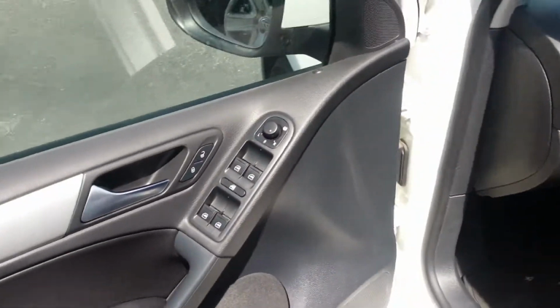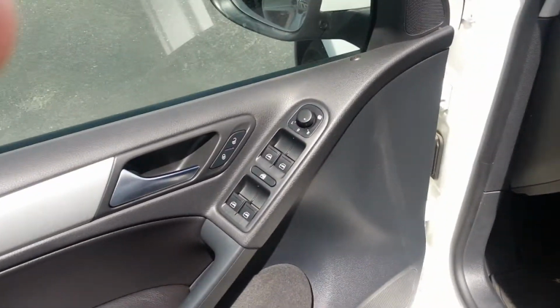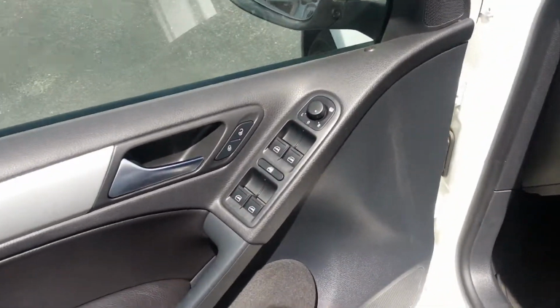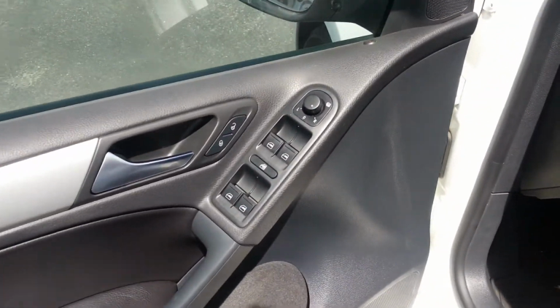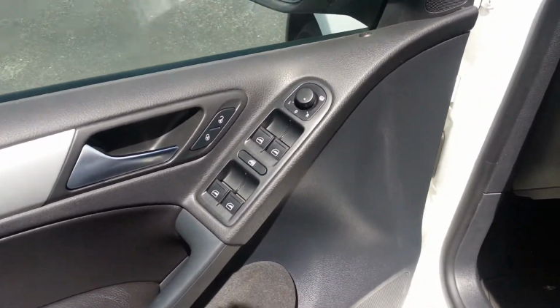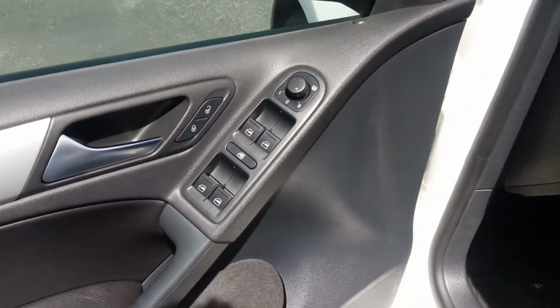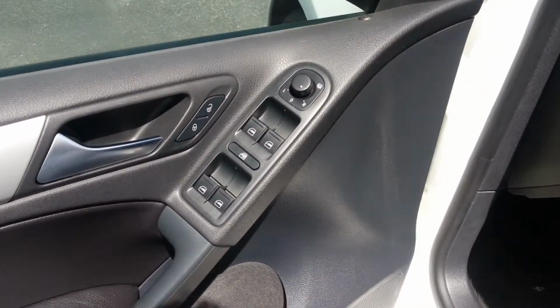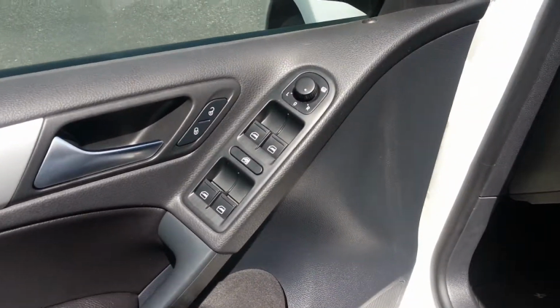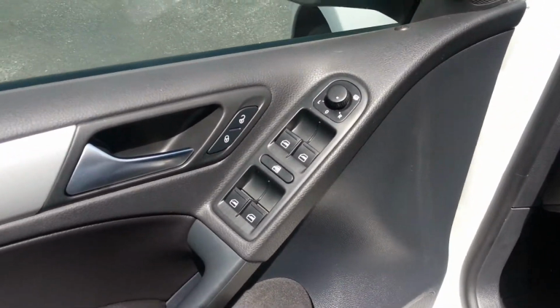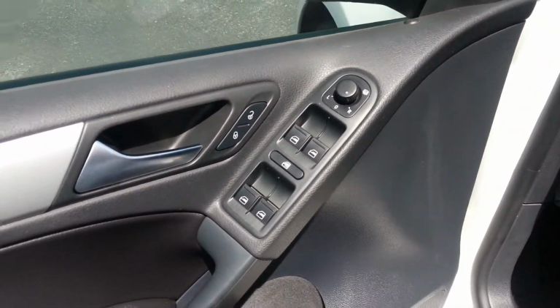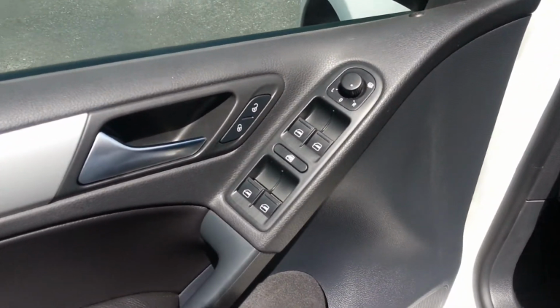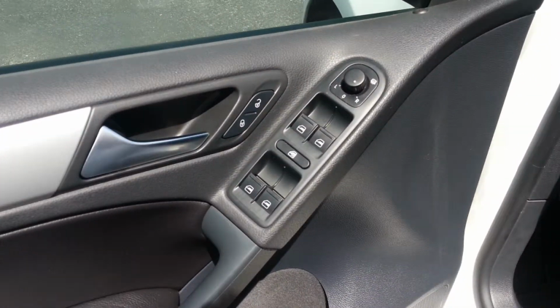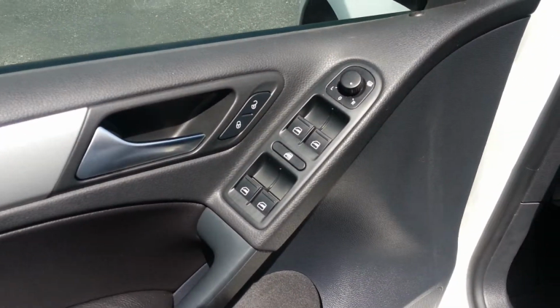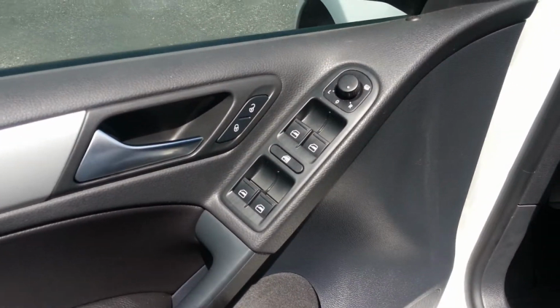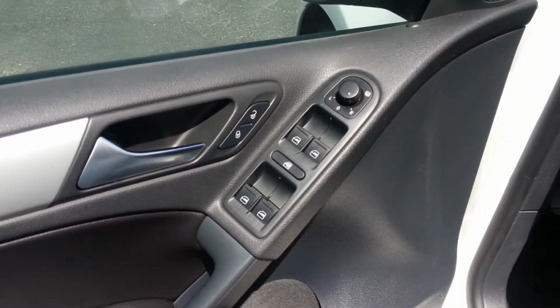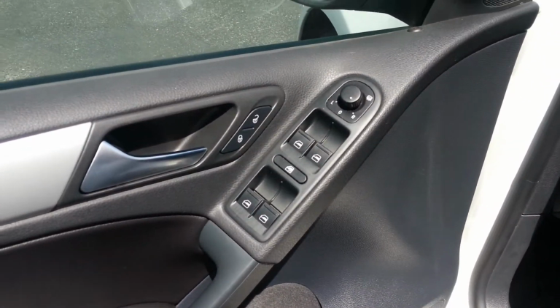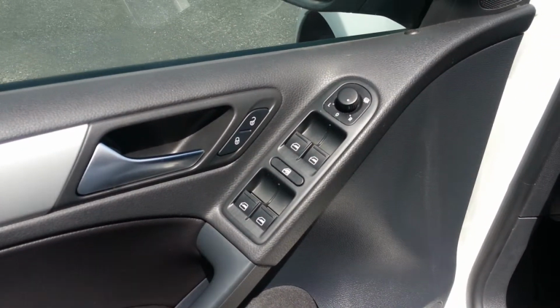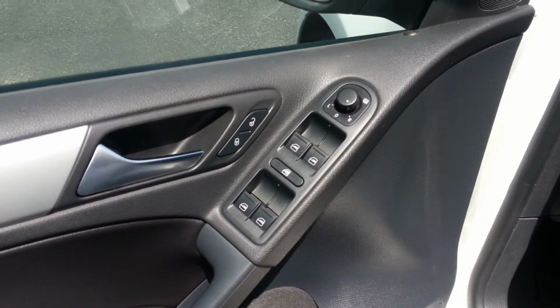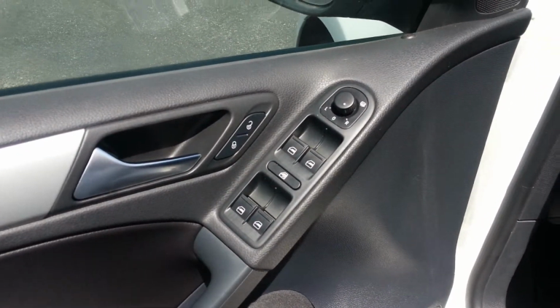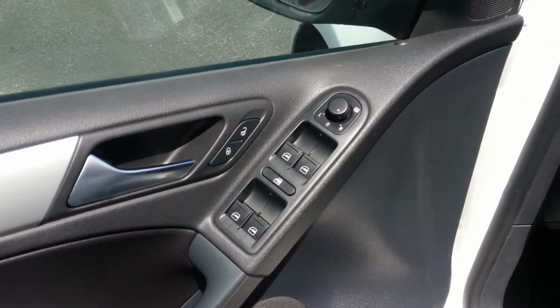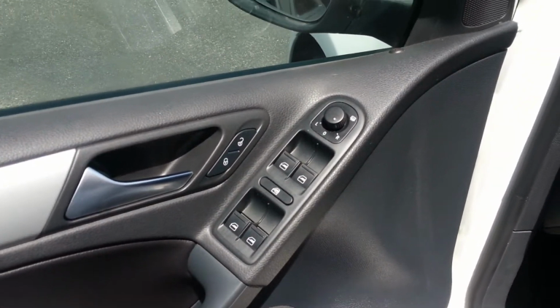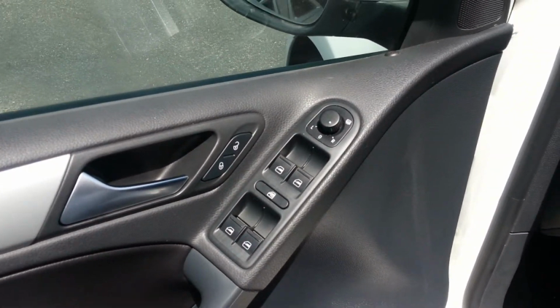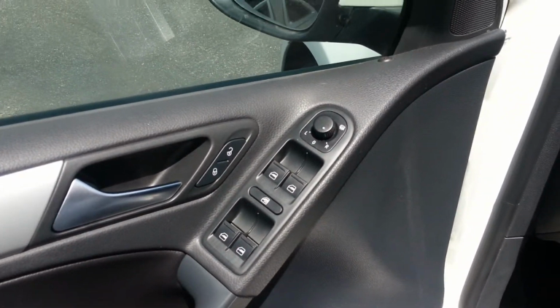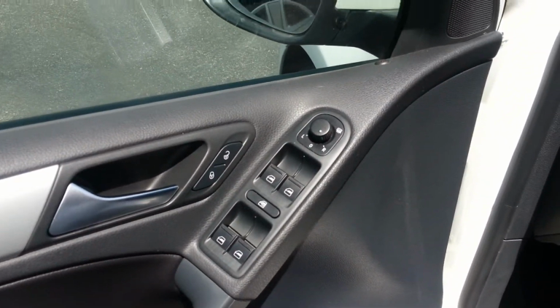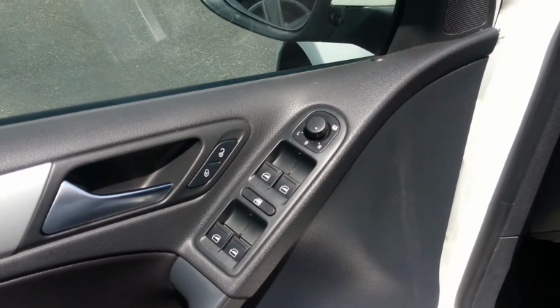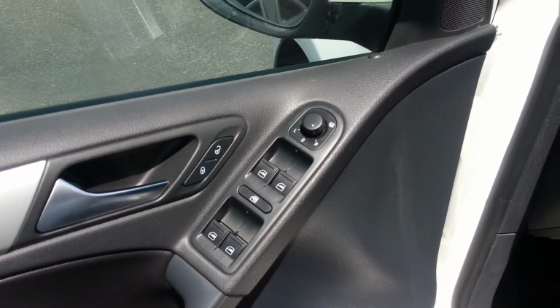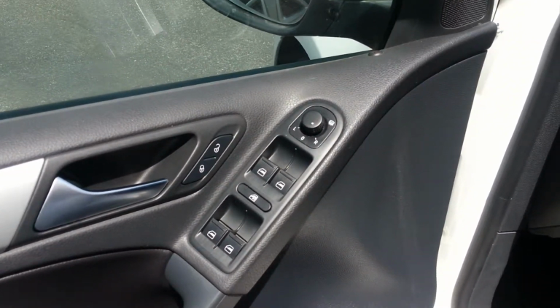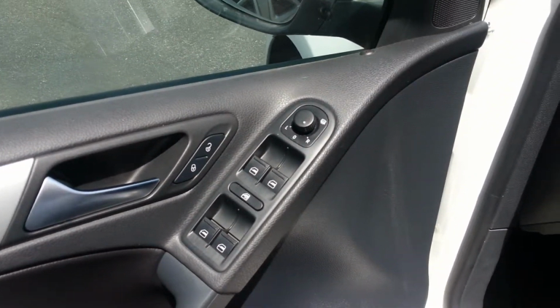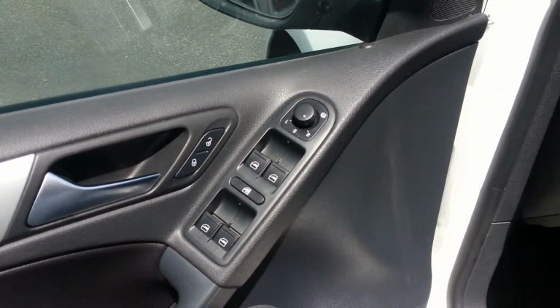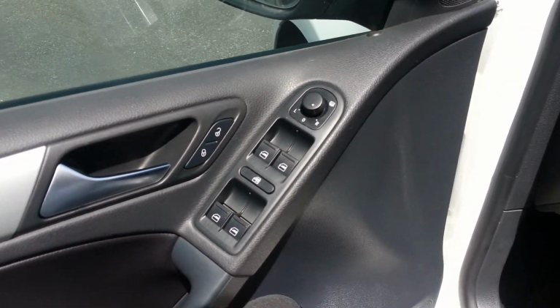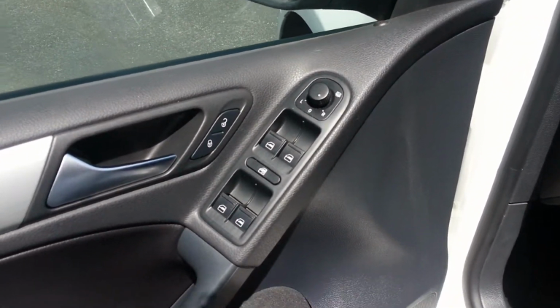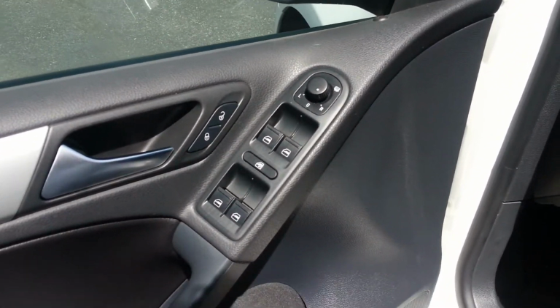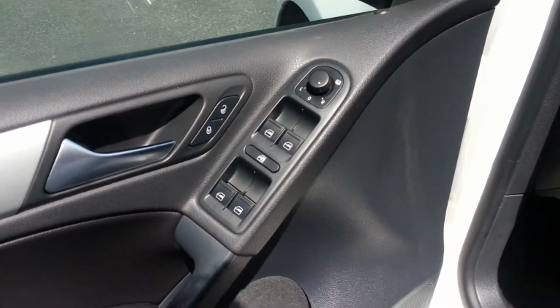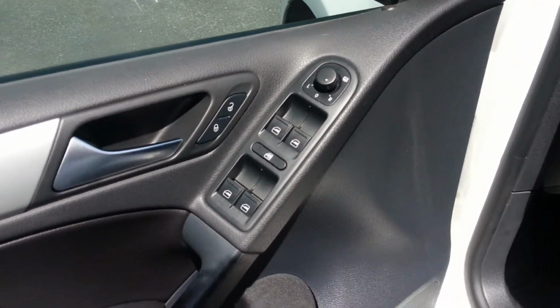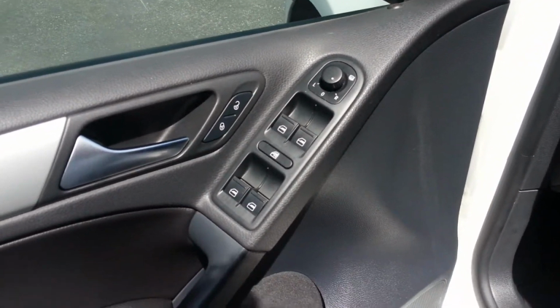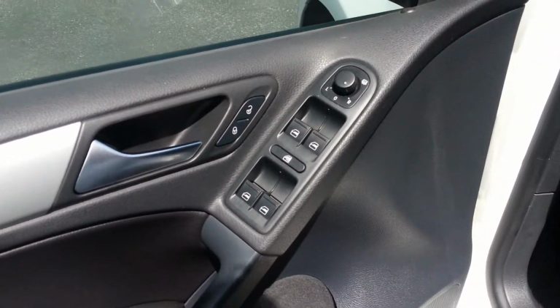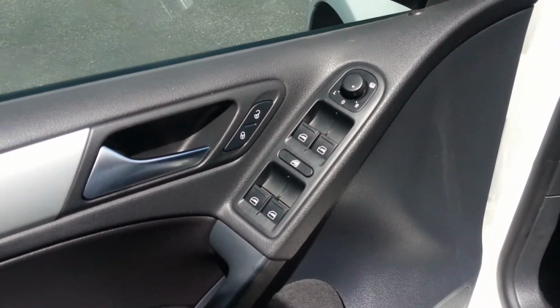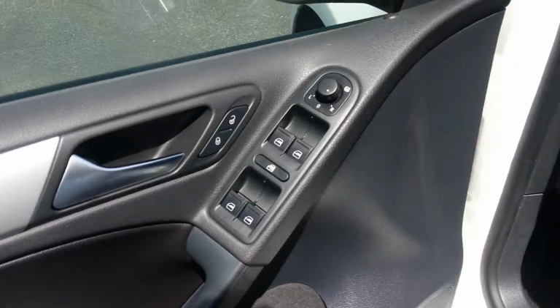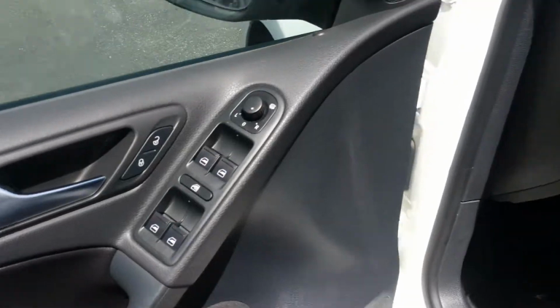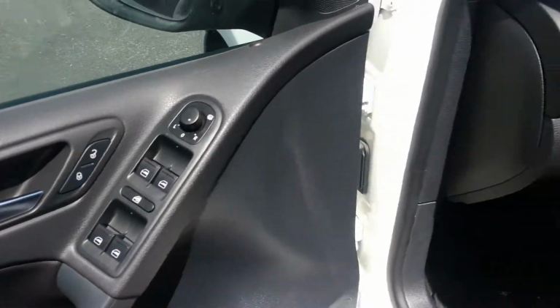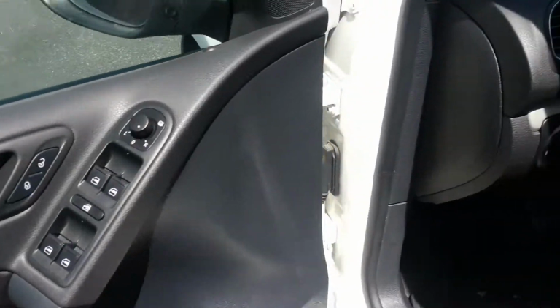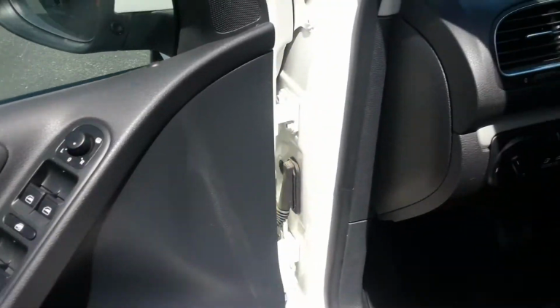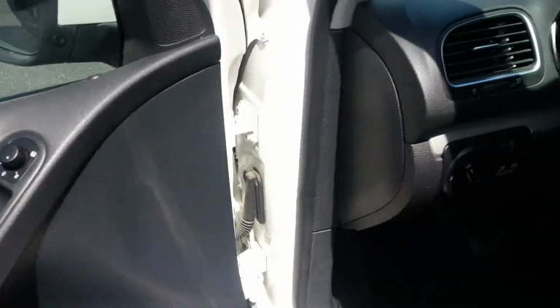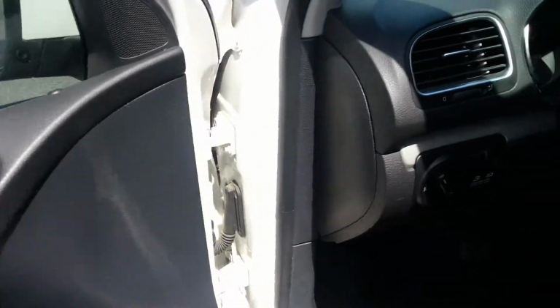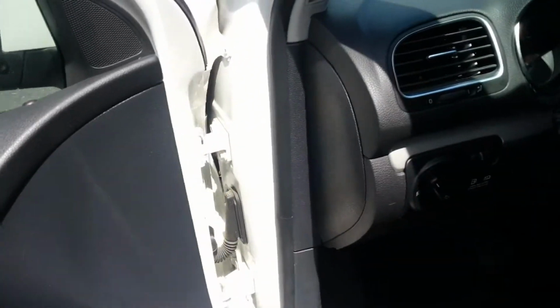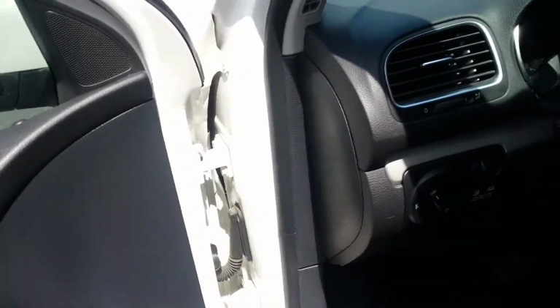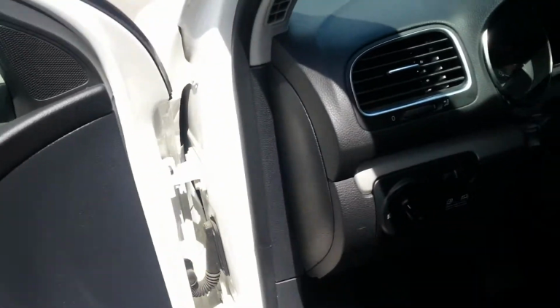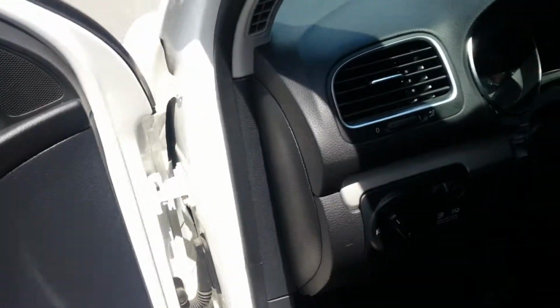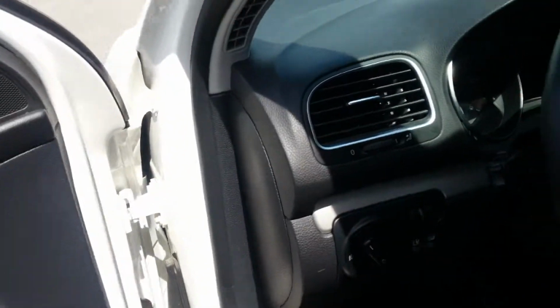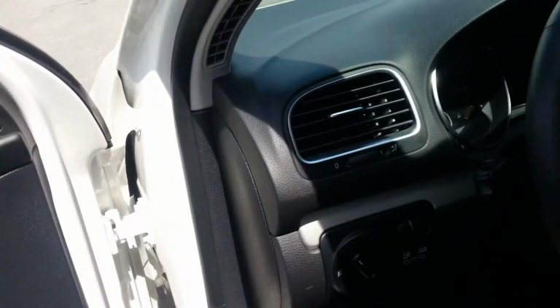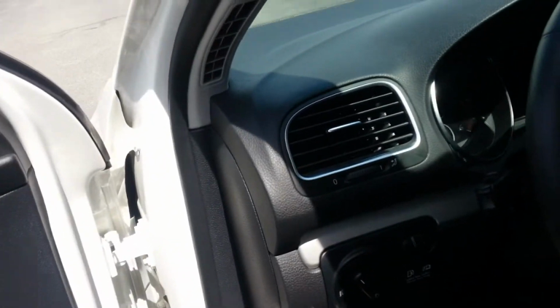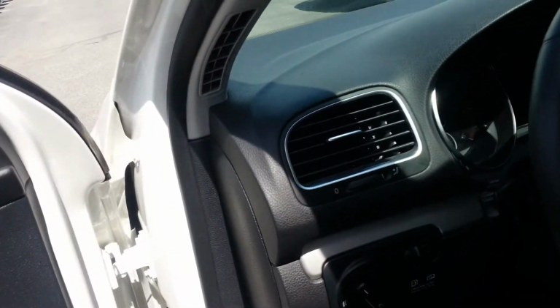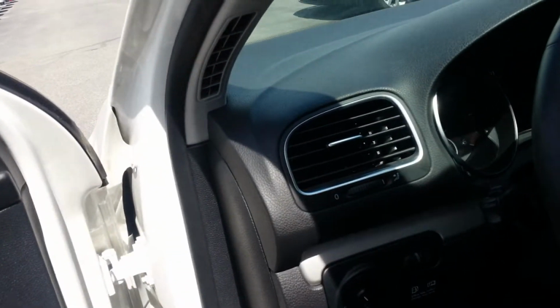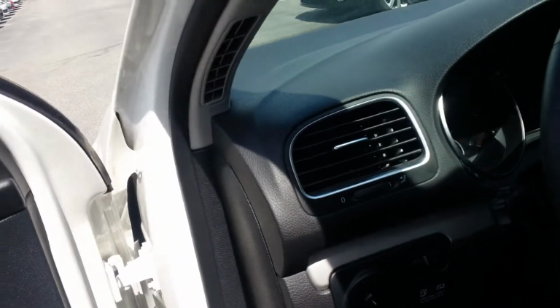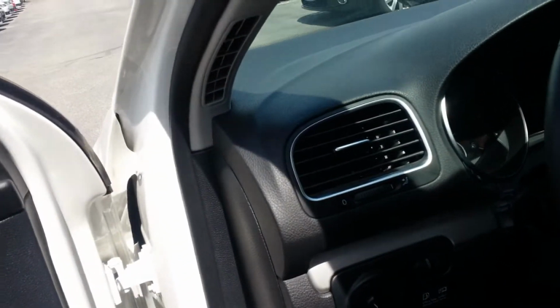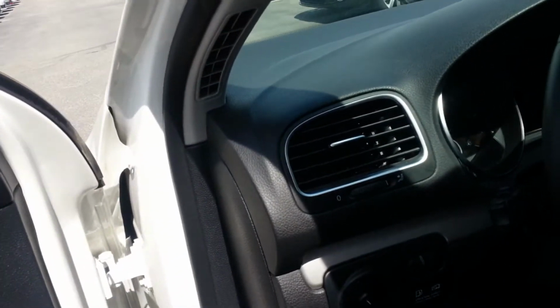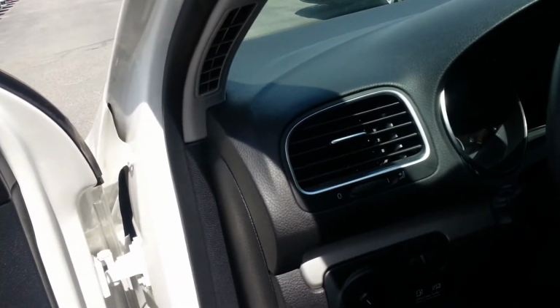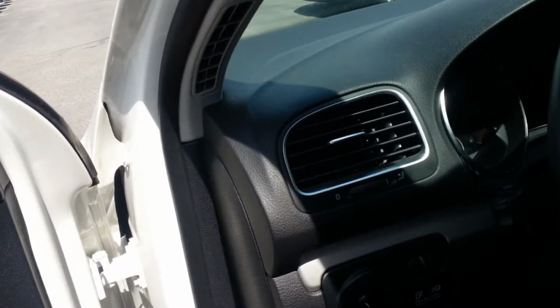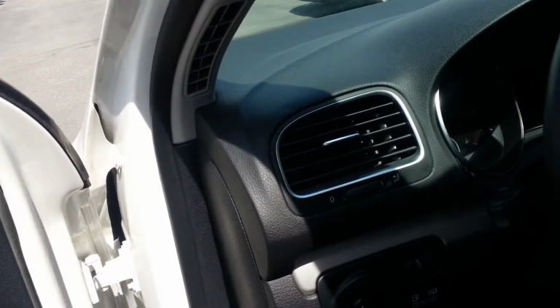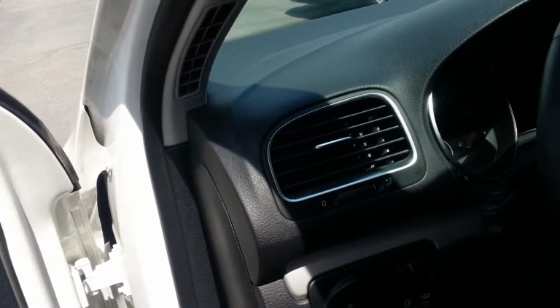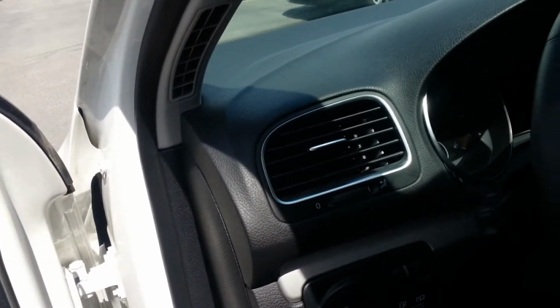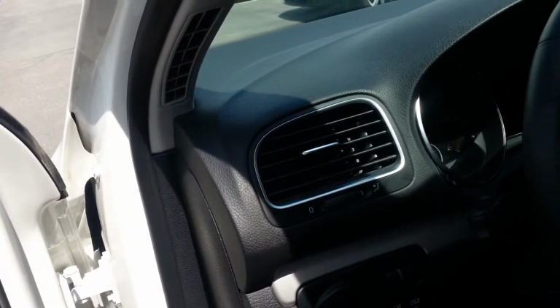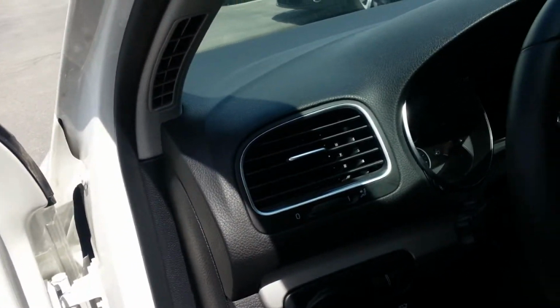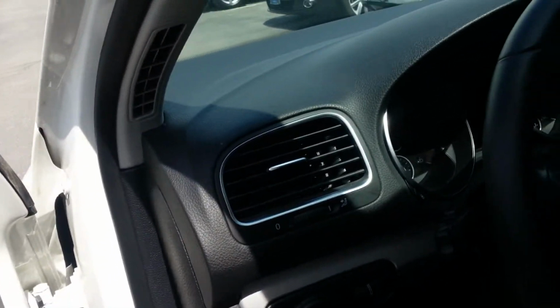You have power windows, power locks, power mirrors, and heated mirrors. You've also got front fog lights.